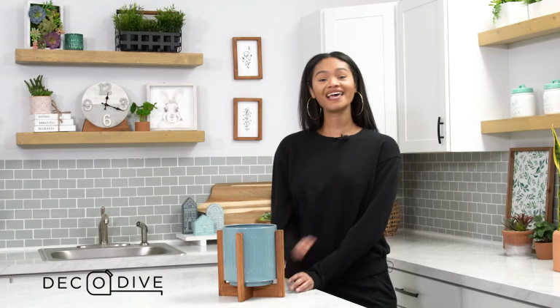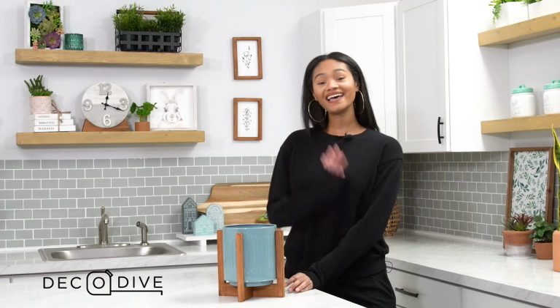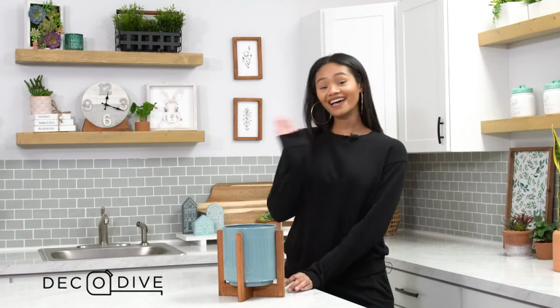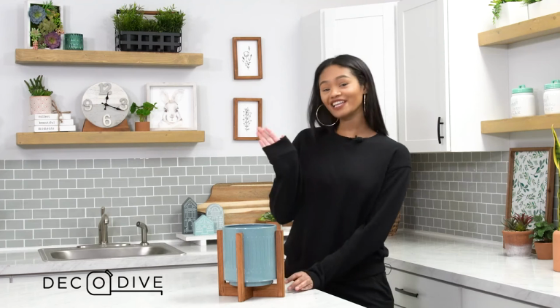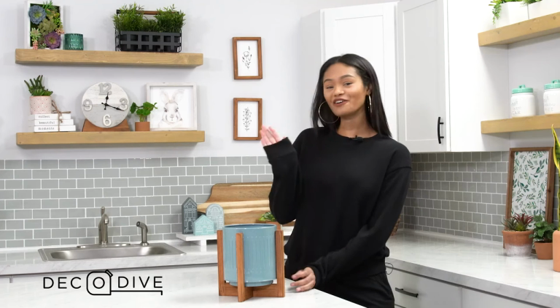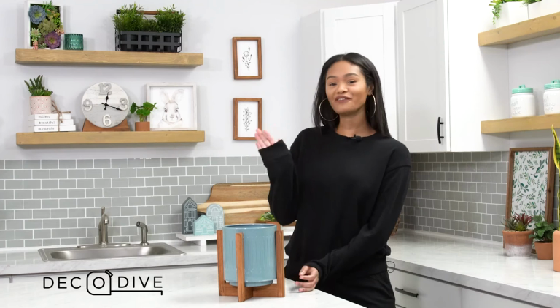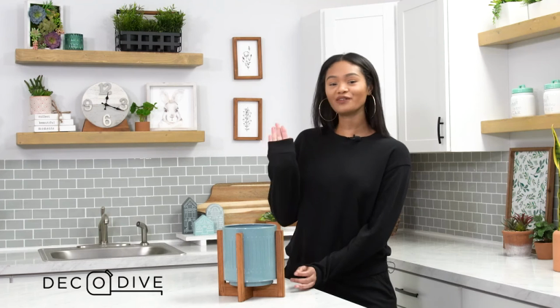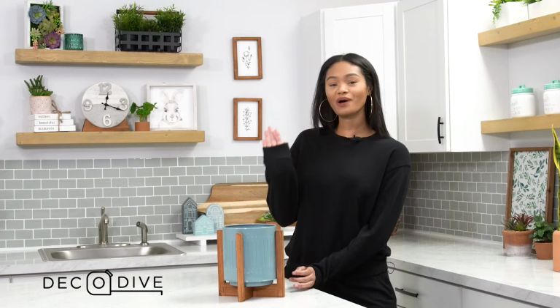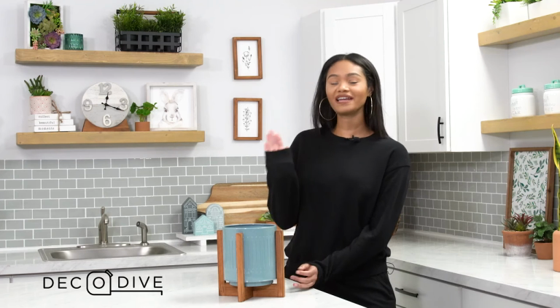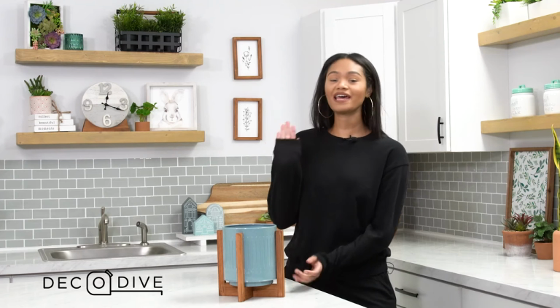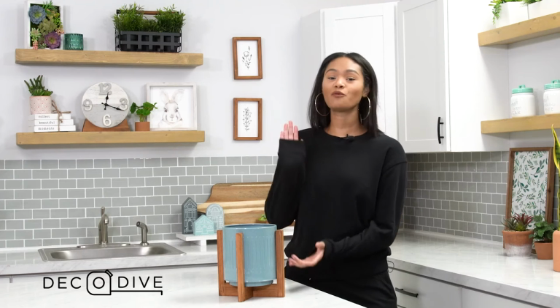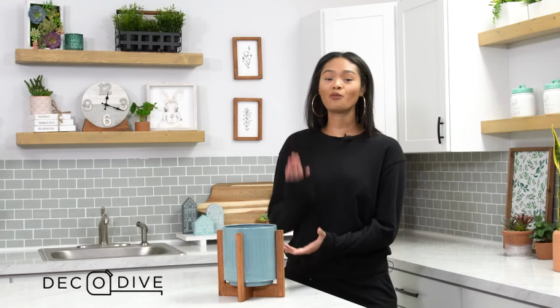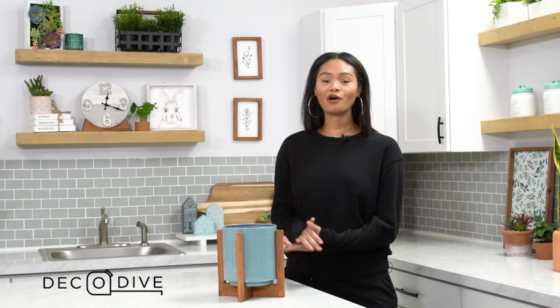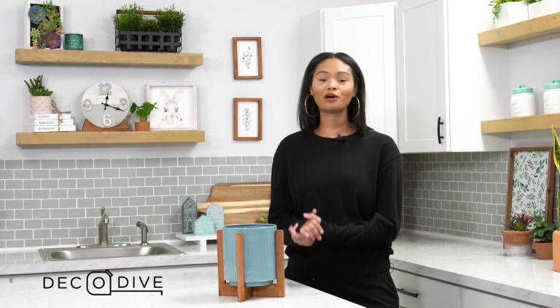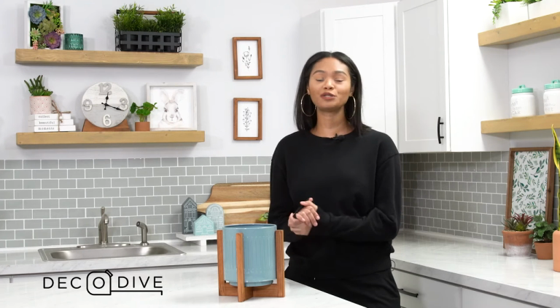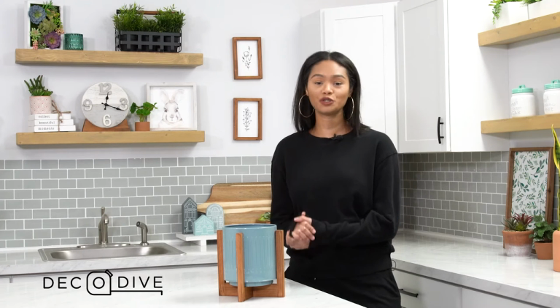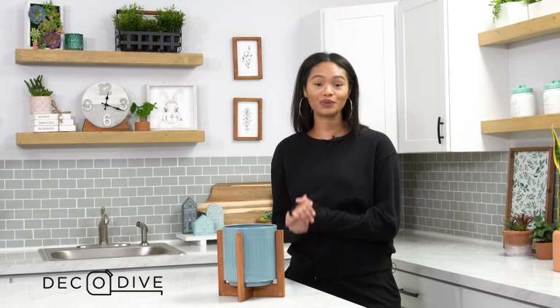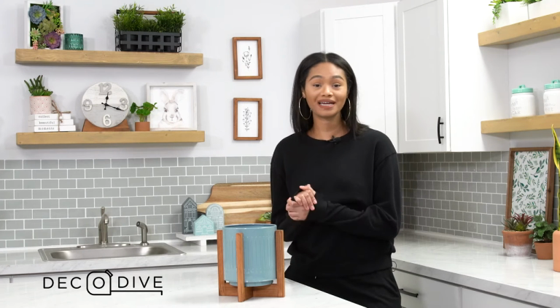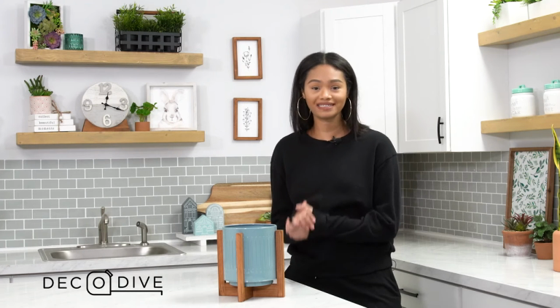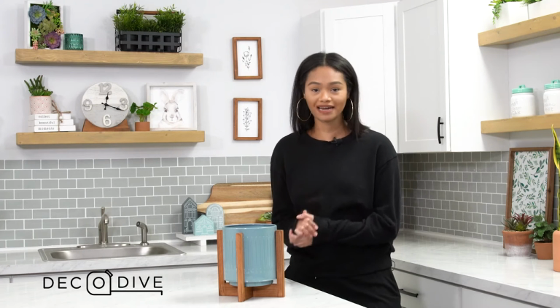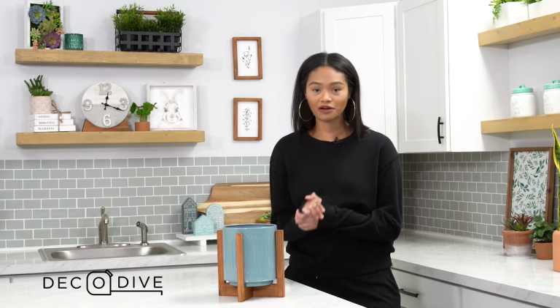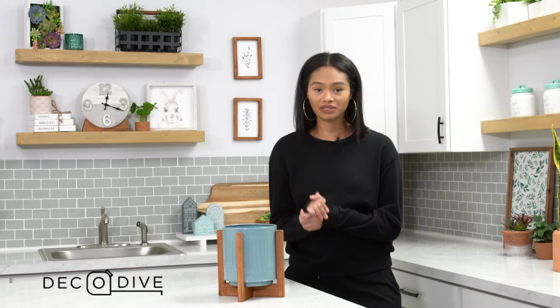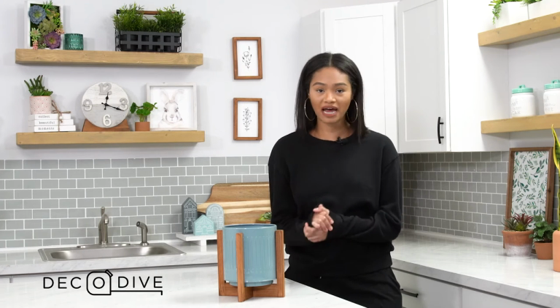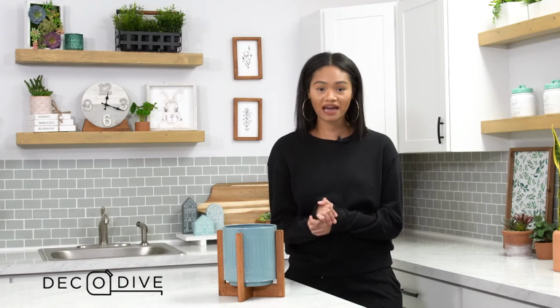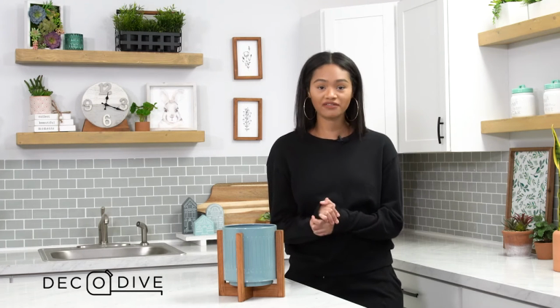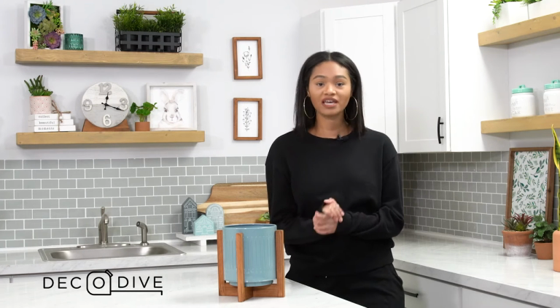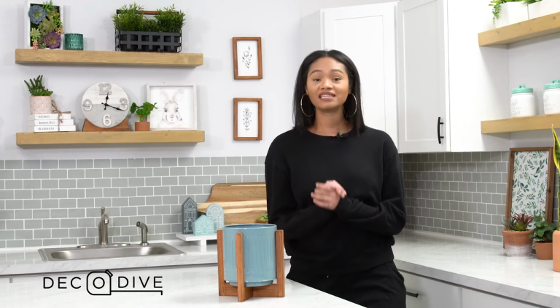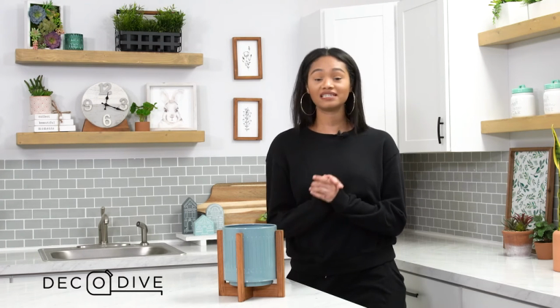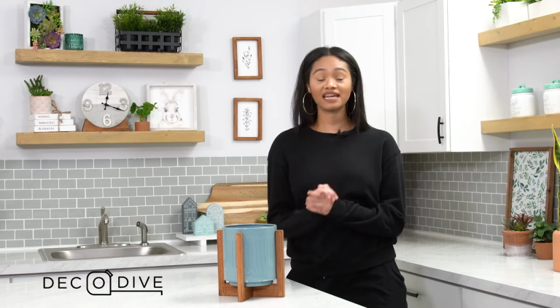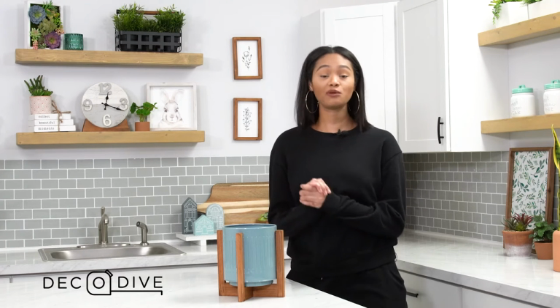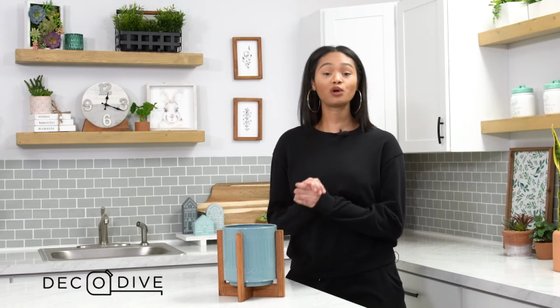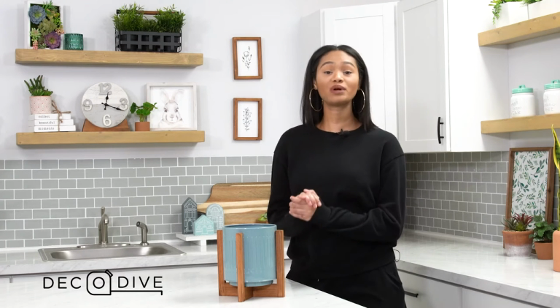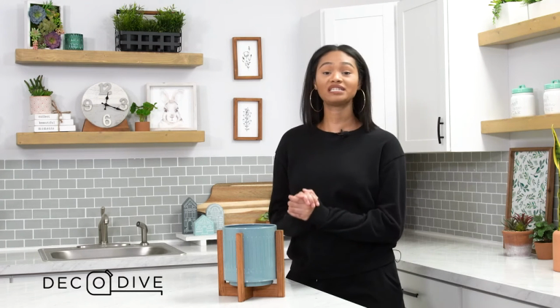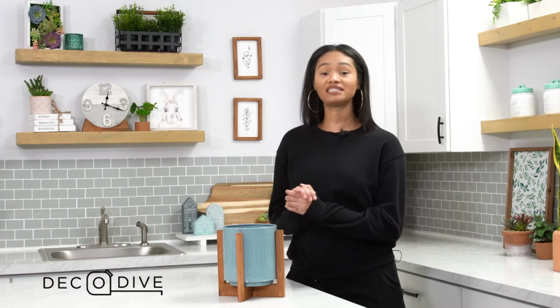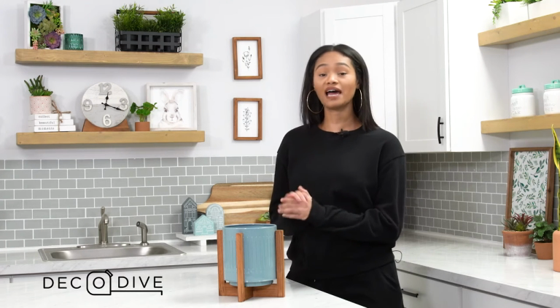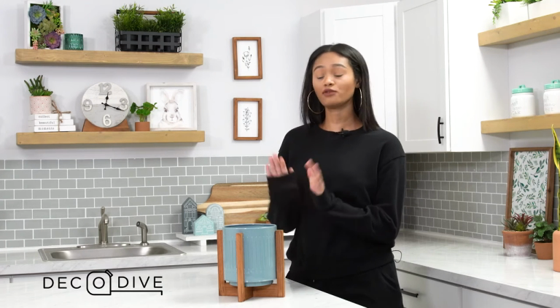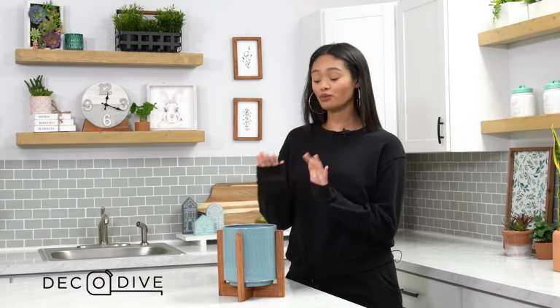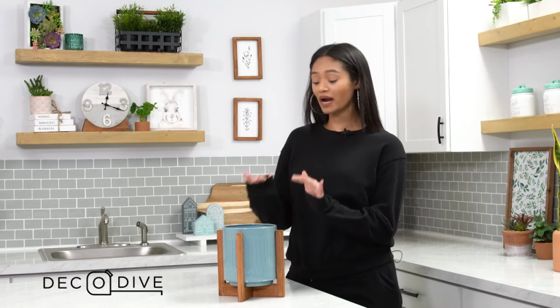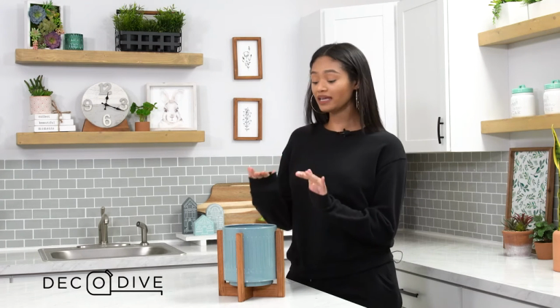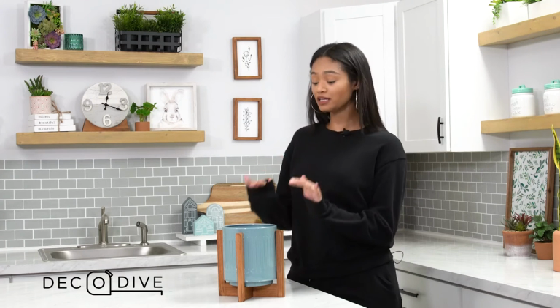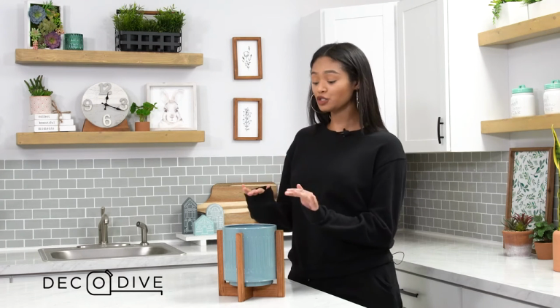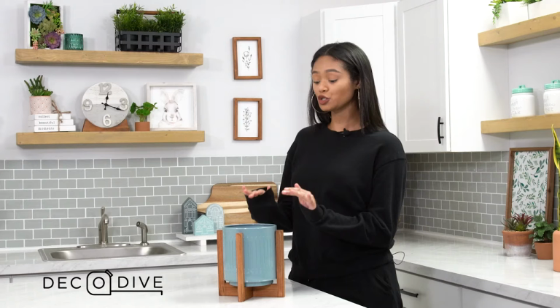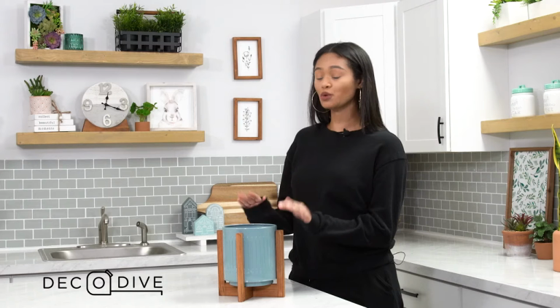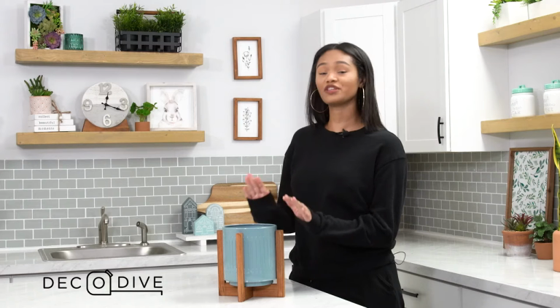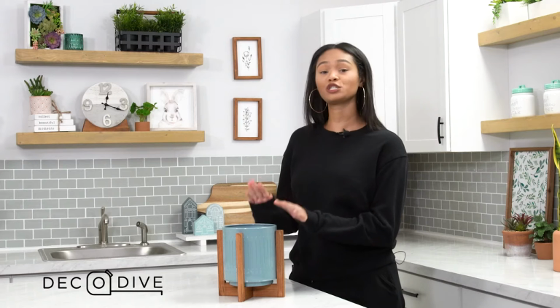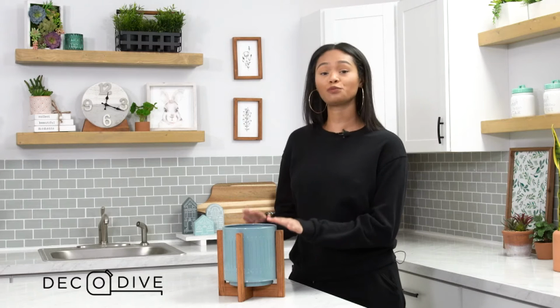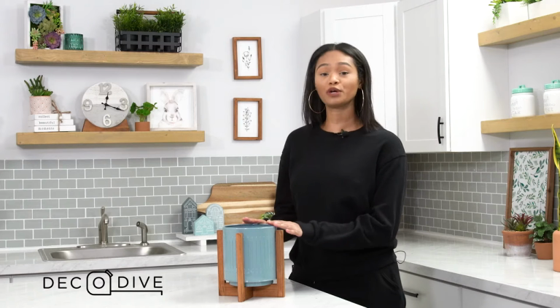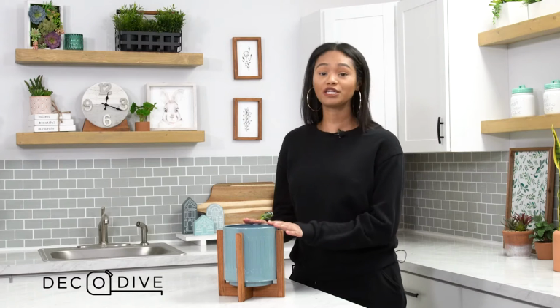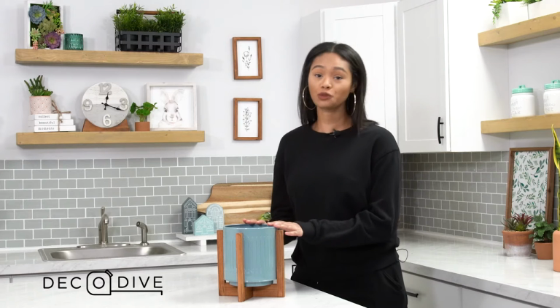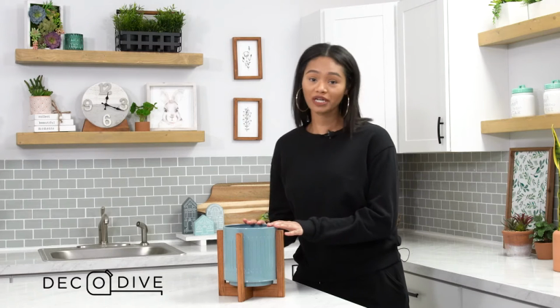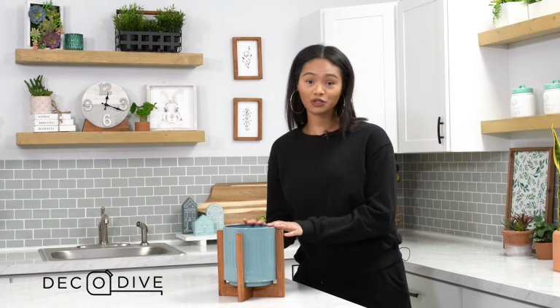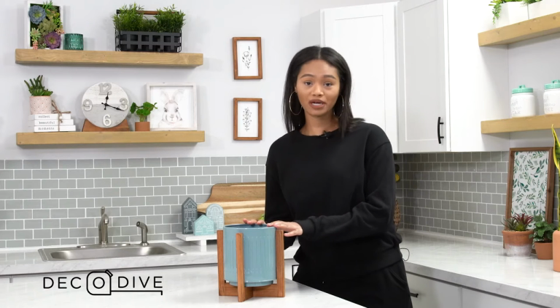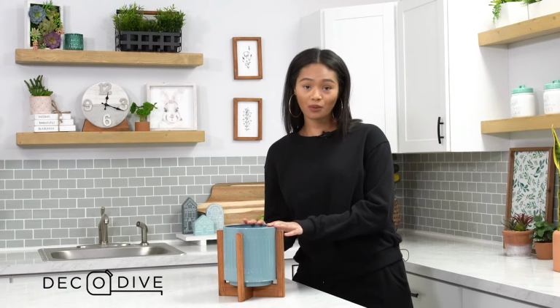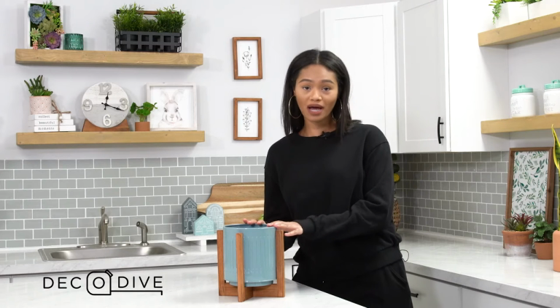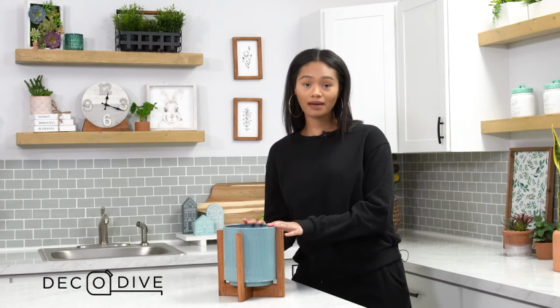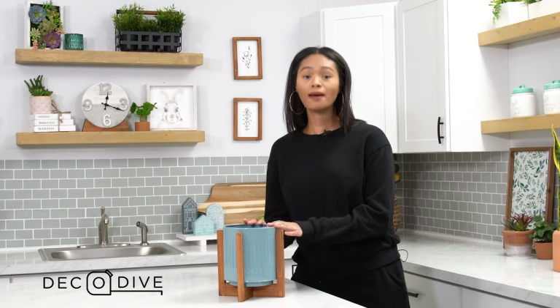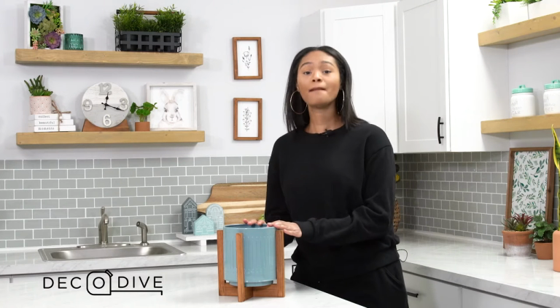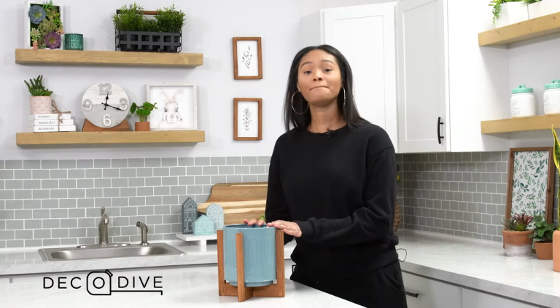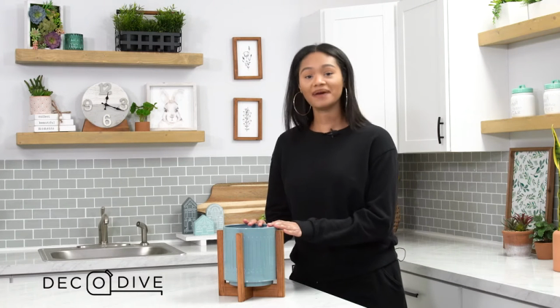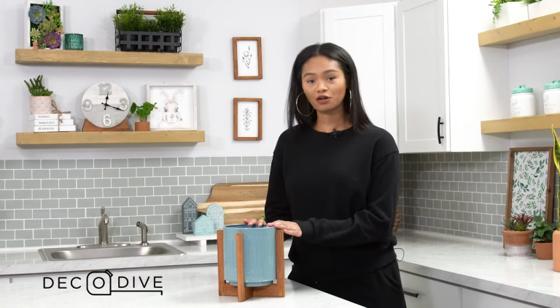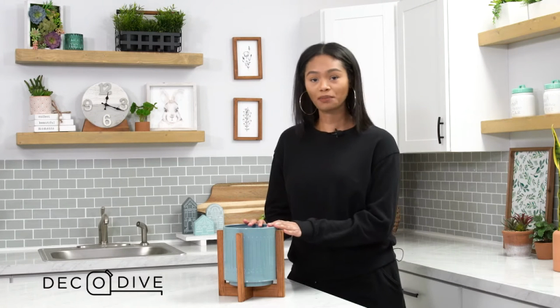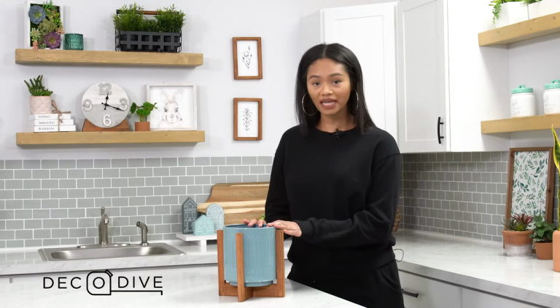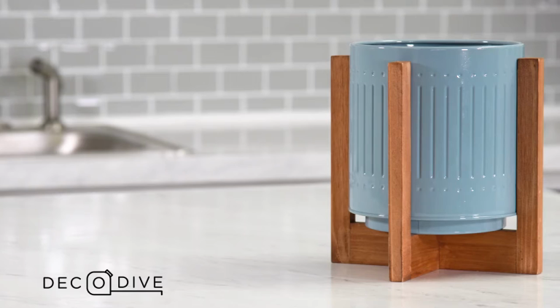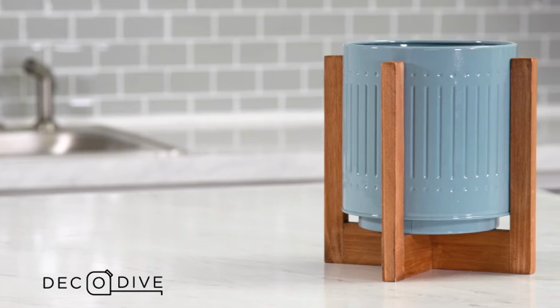Hello everyone and welcome to Deco Dive. Today we're going to dive right into the Spring 2021 Metal Planner.